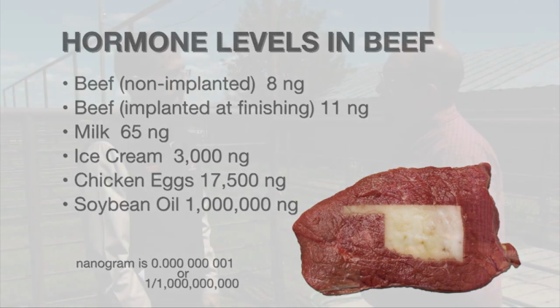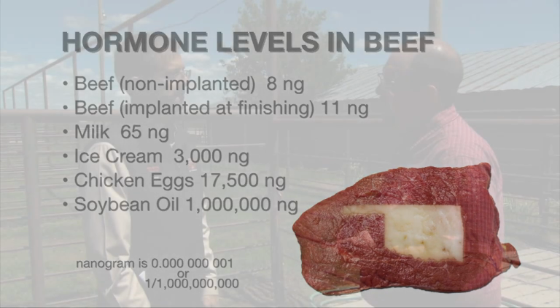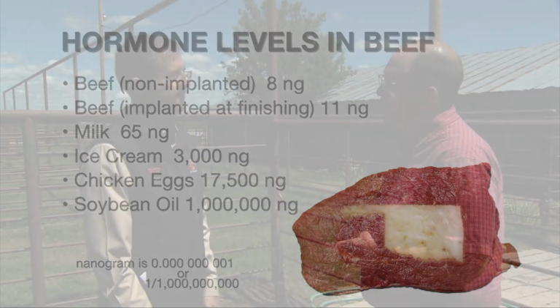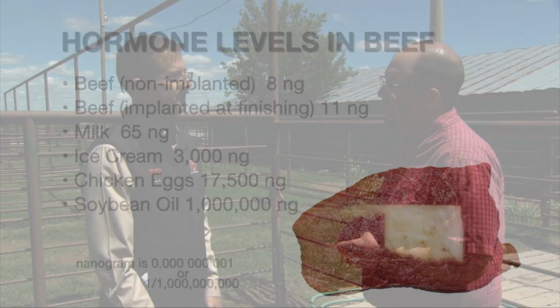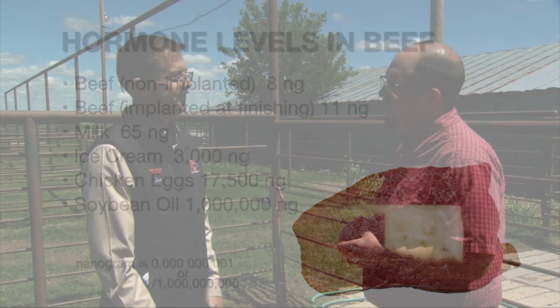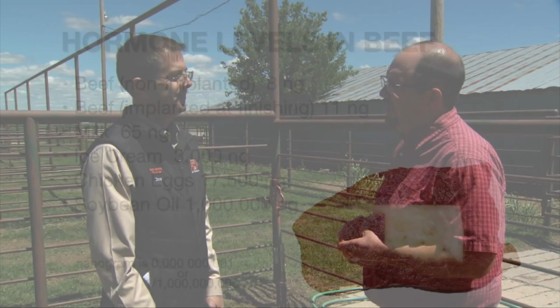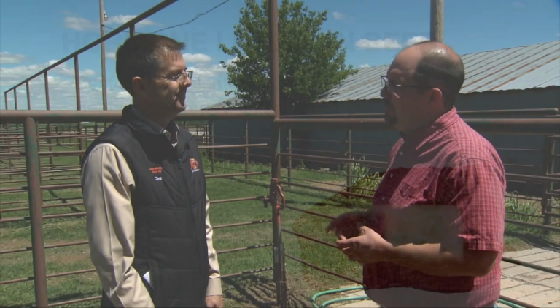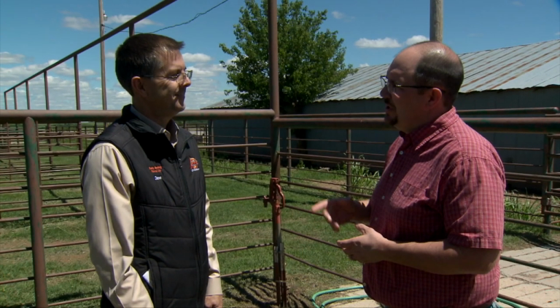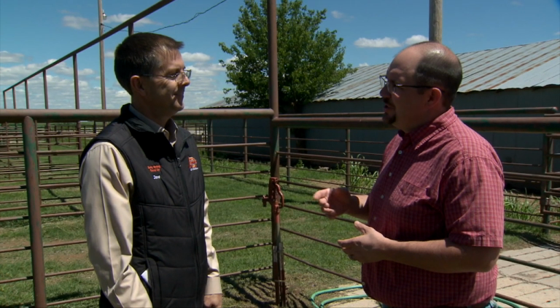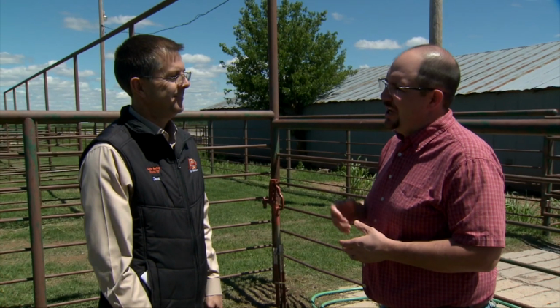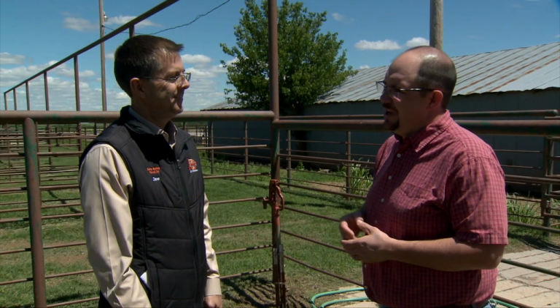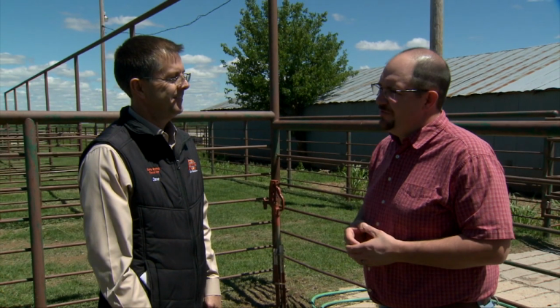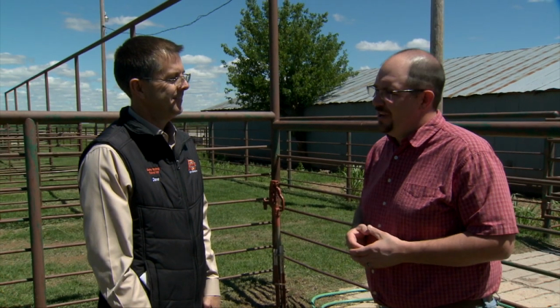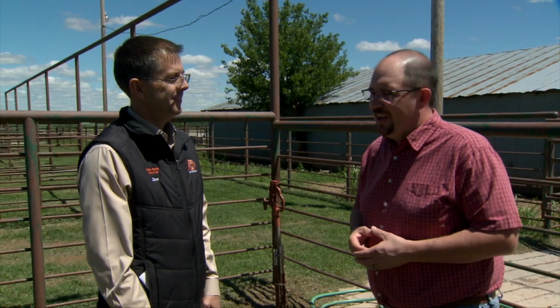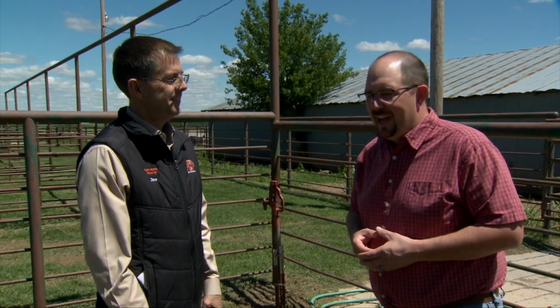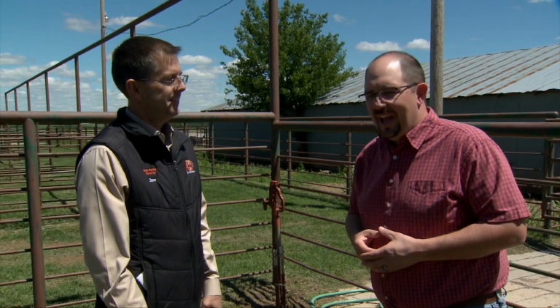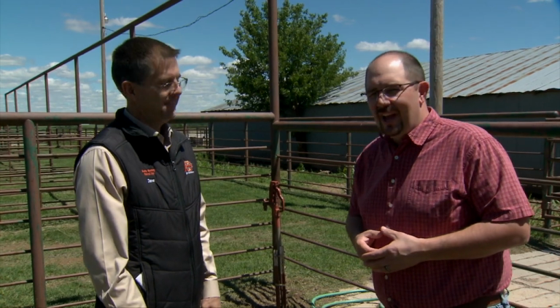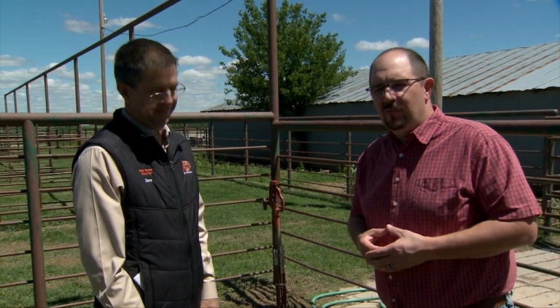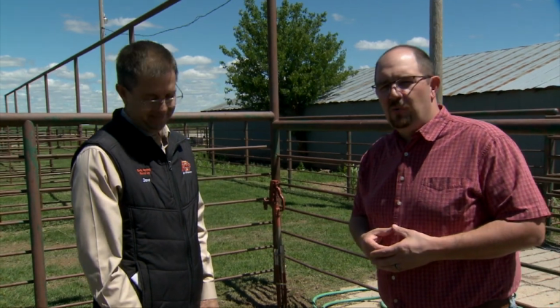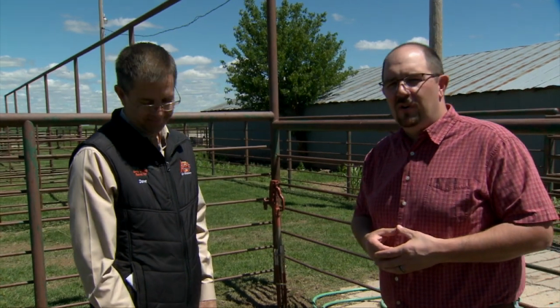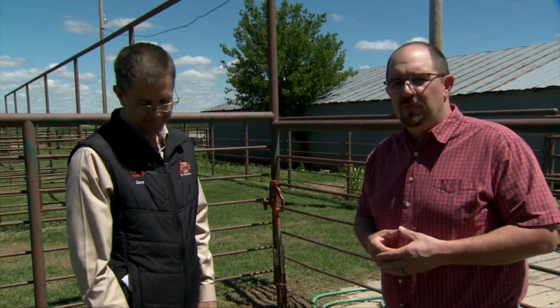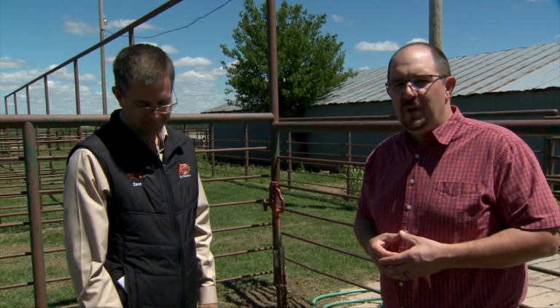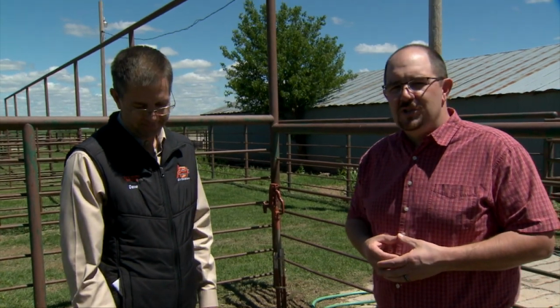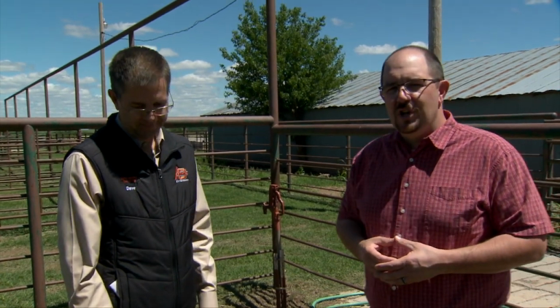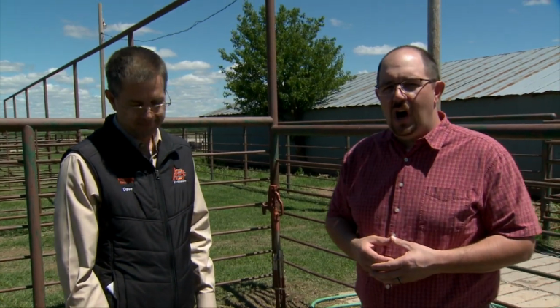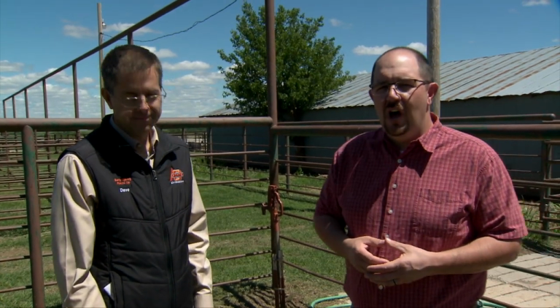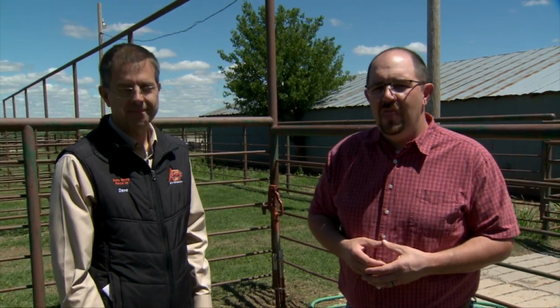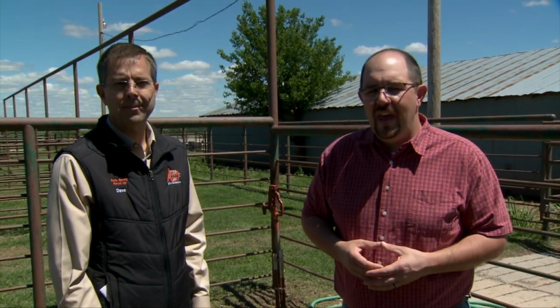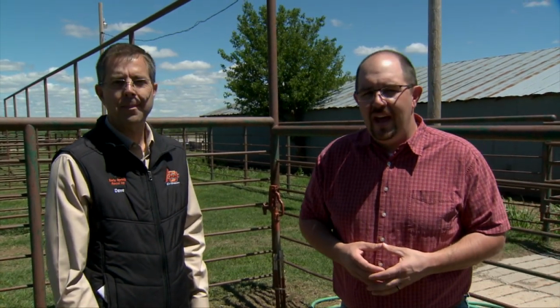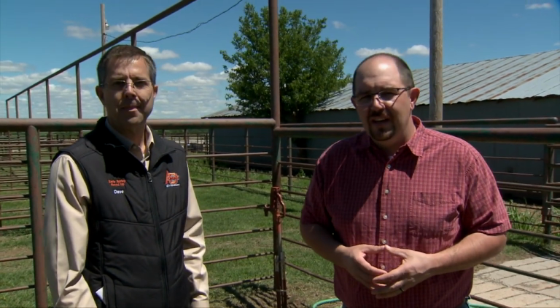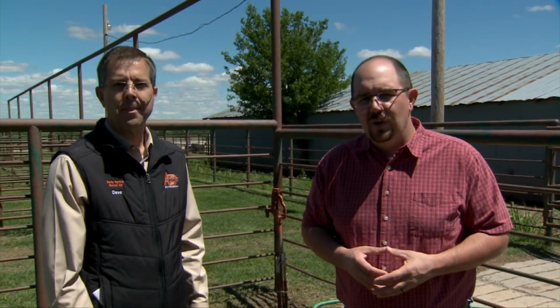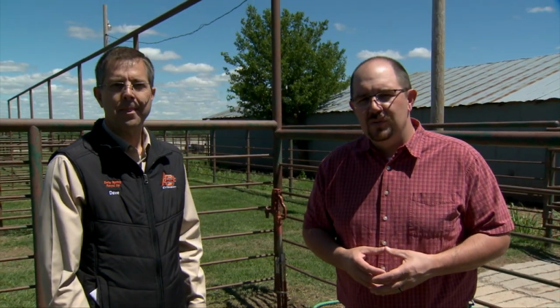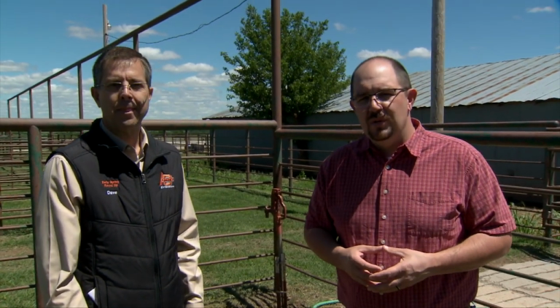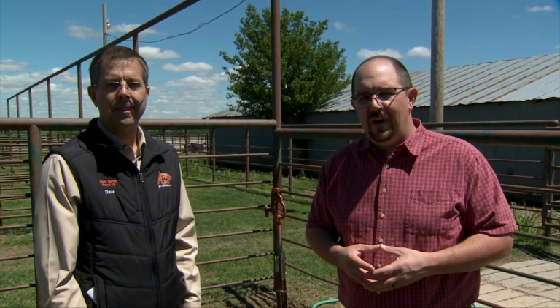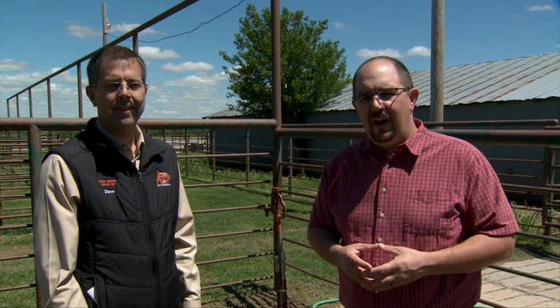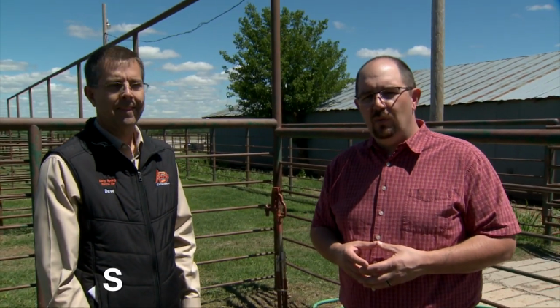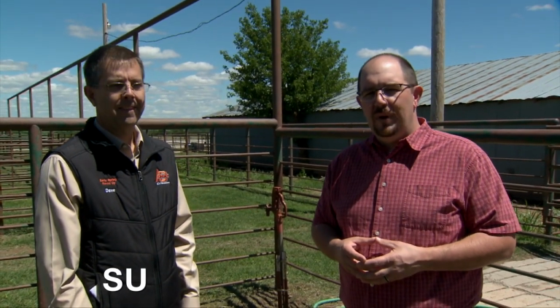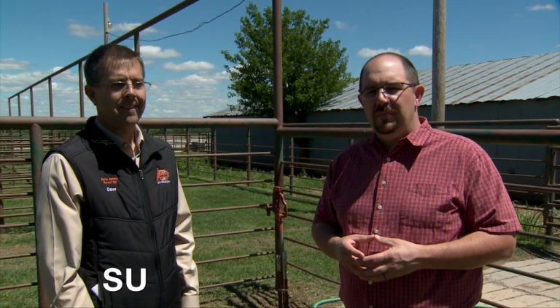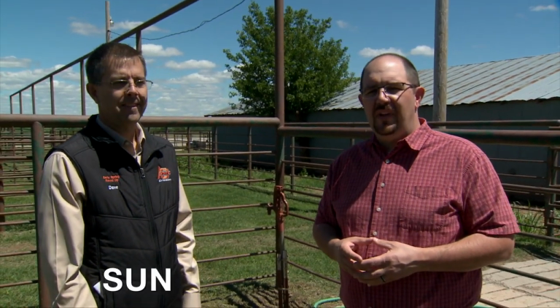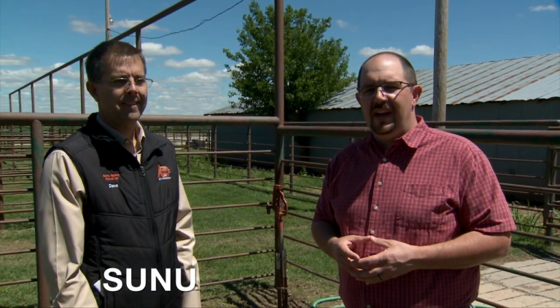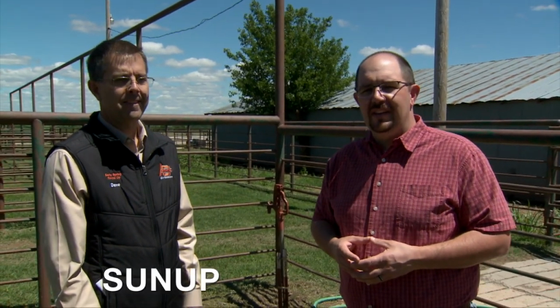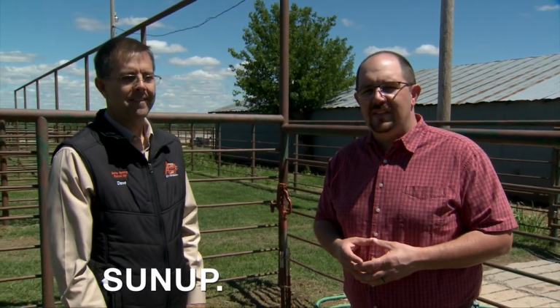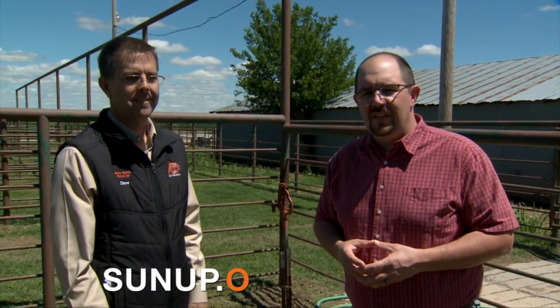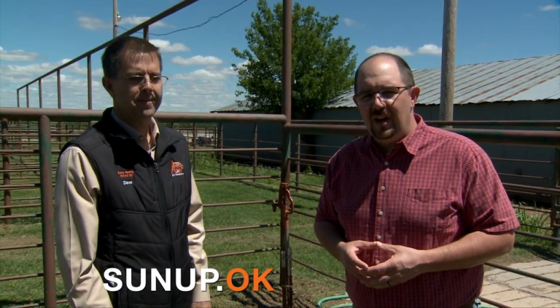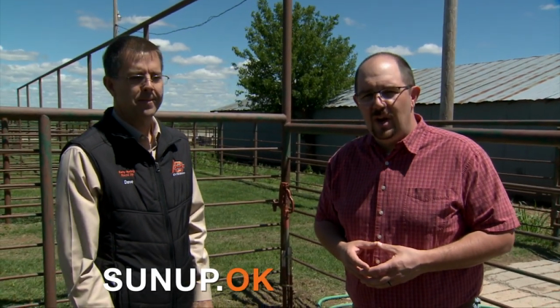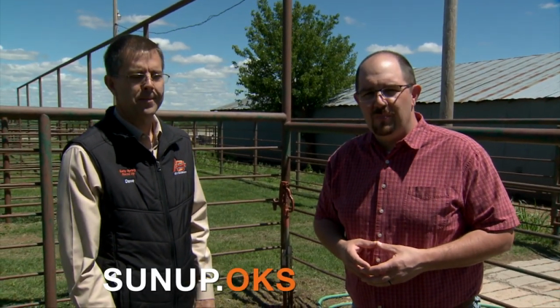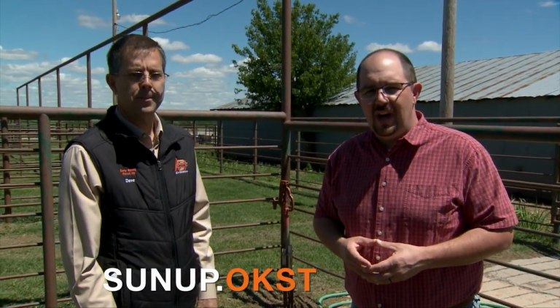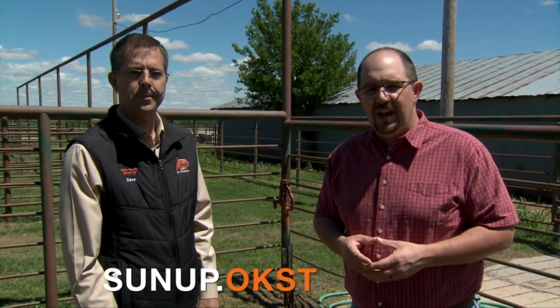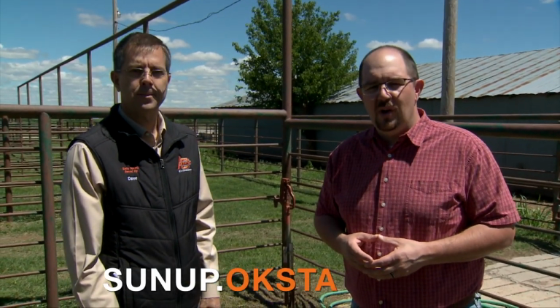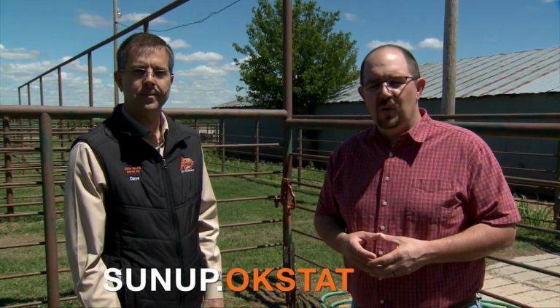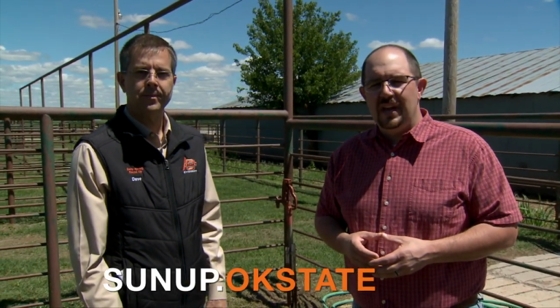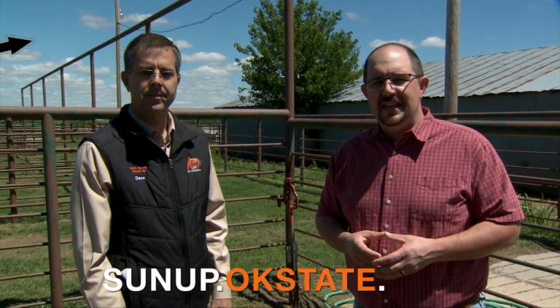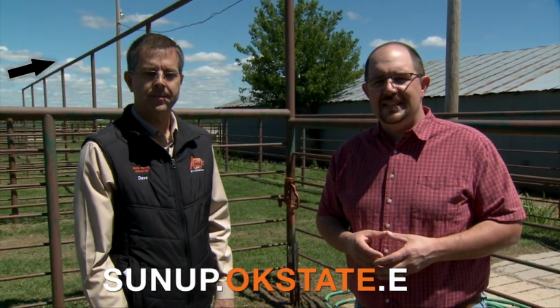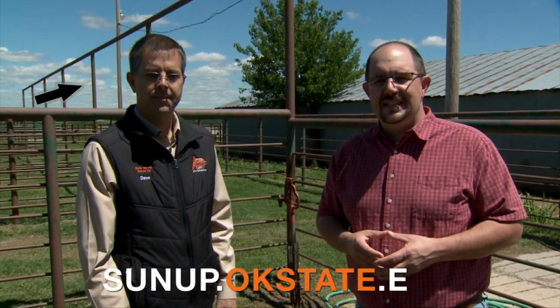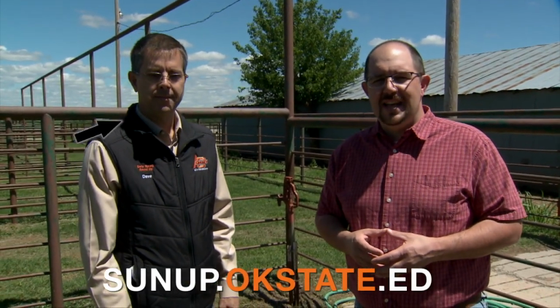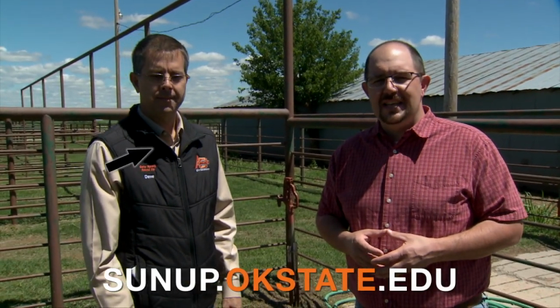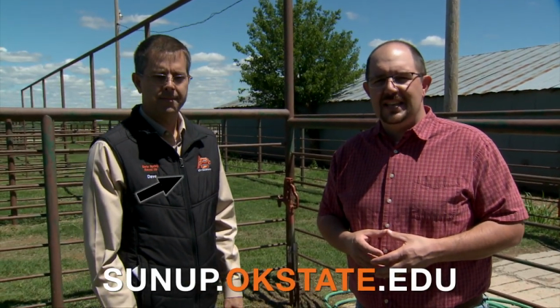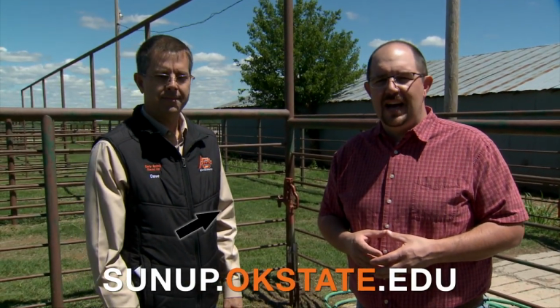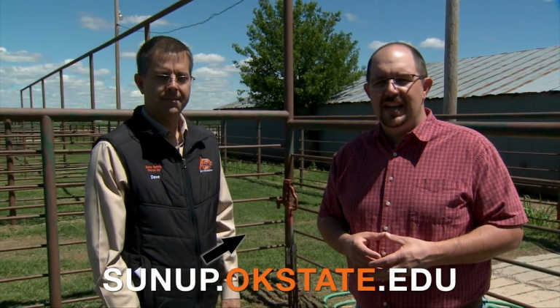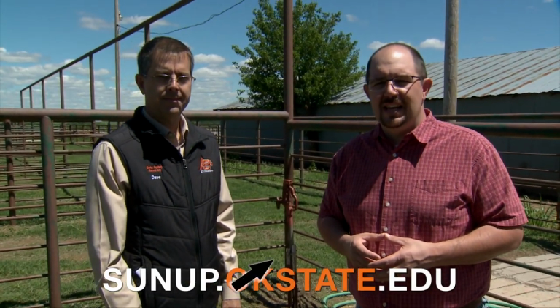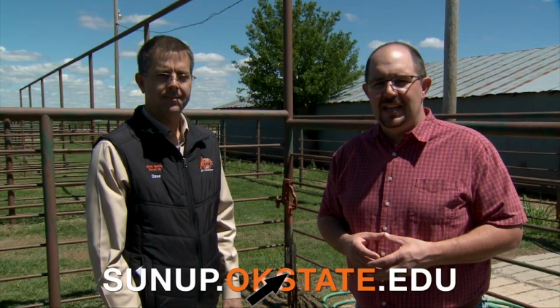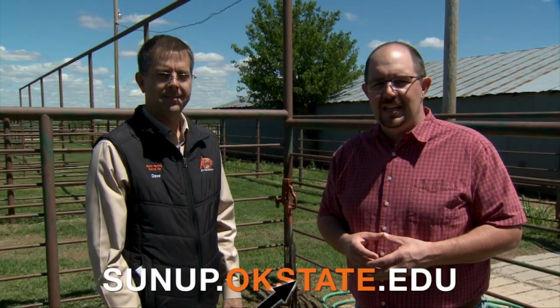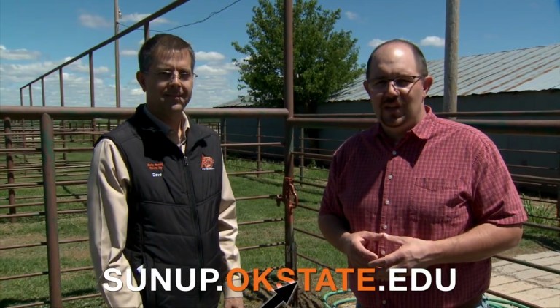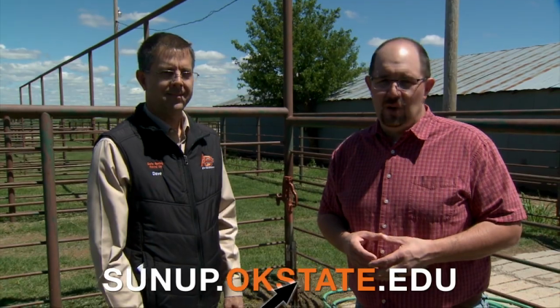Thank you, Dave. And for more information on that, go to our website sunup.okstate.edu.